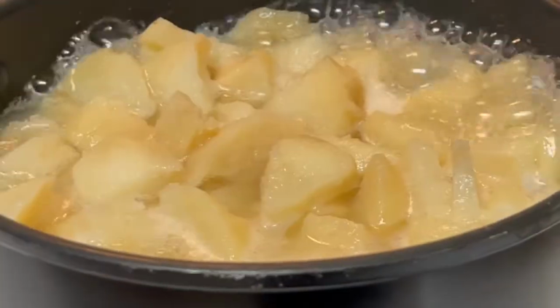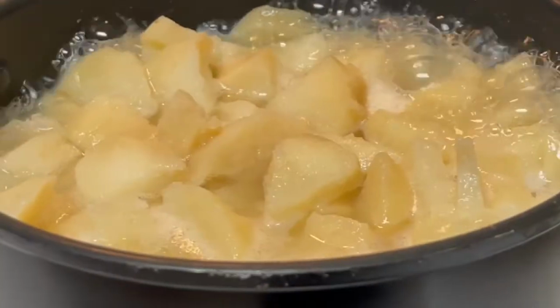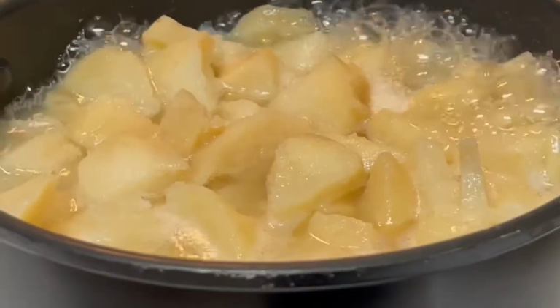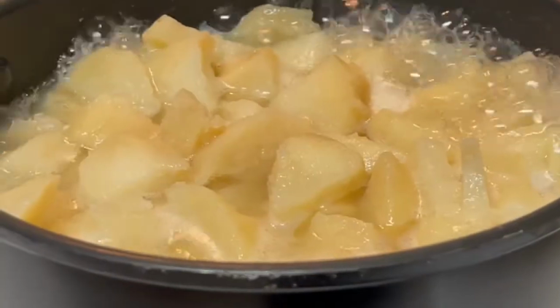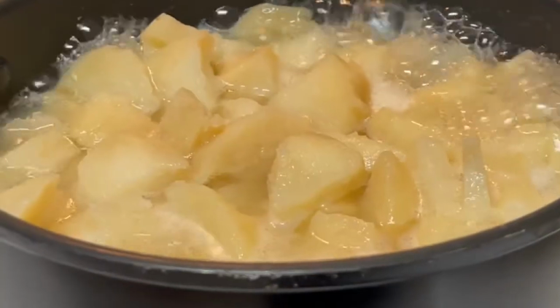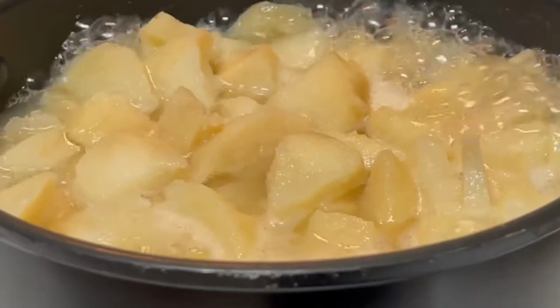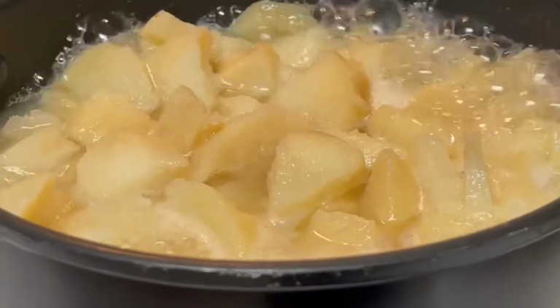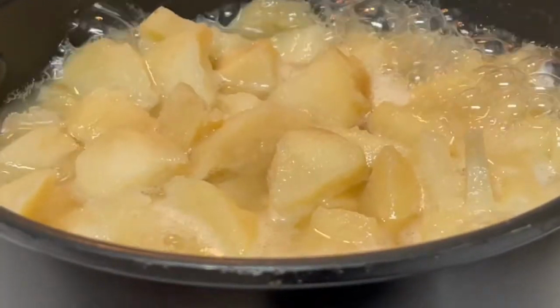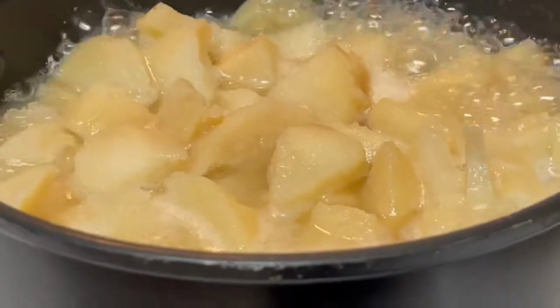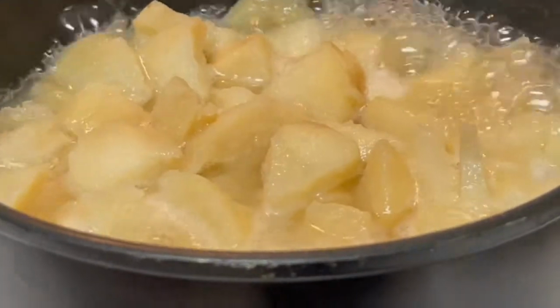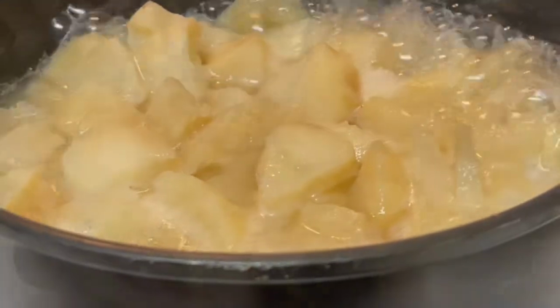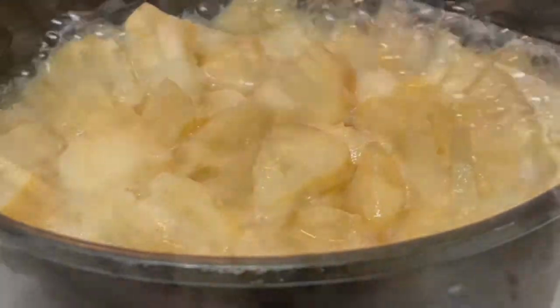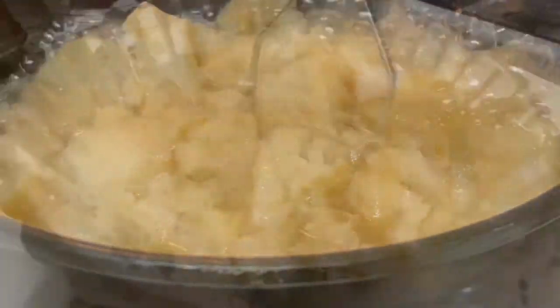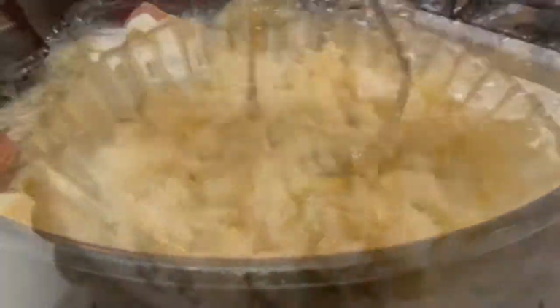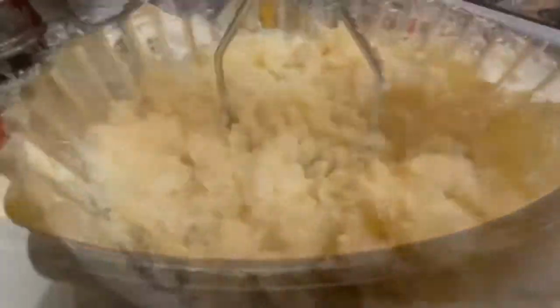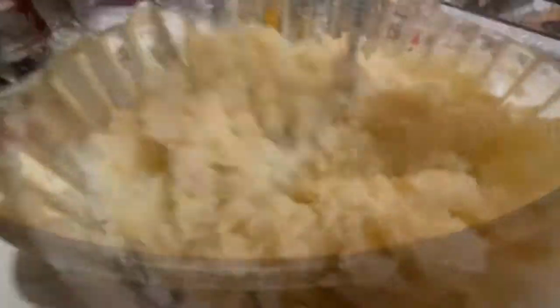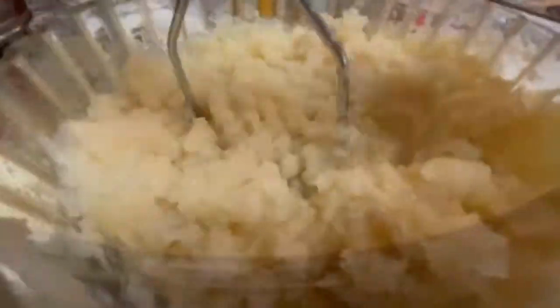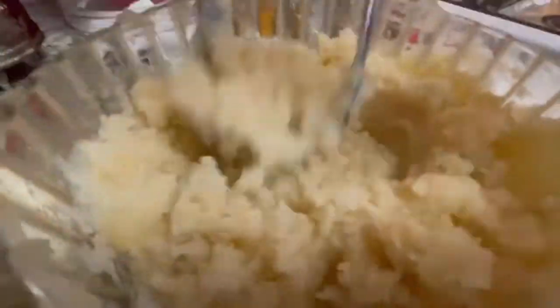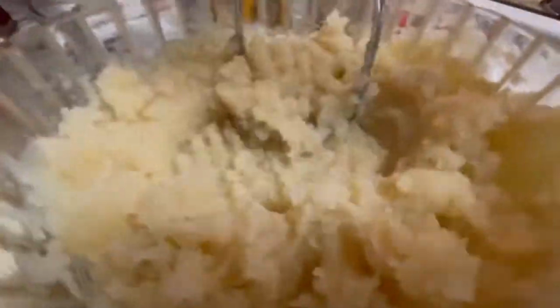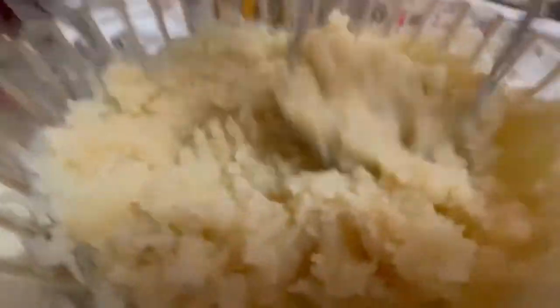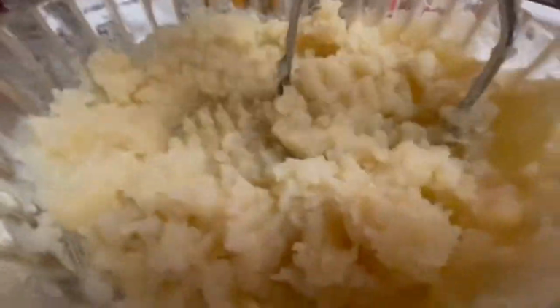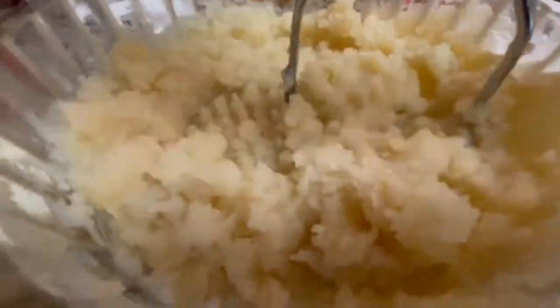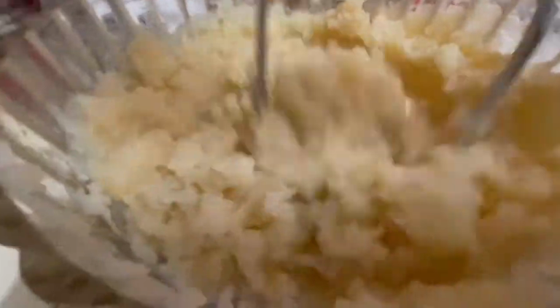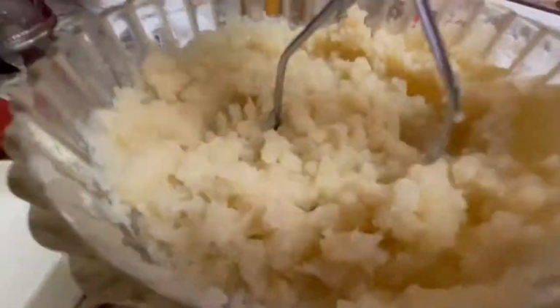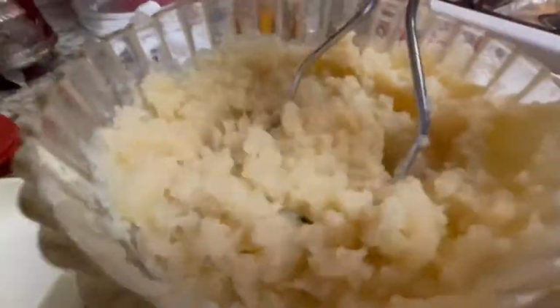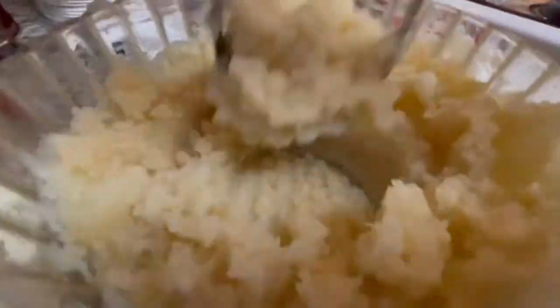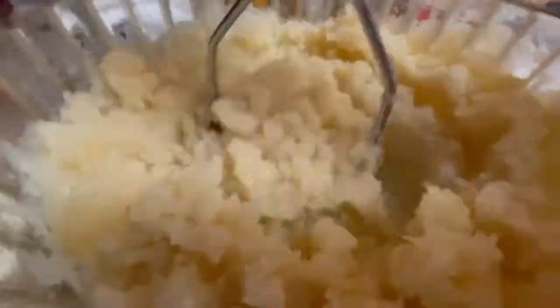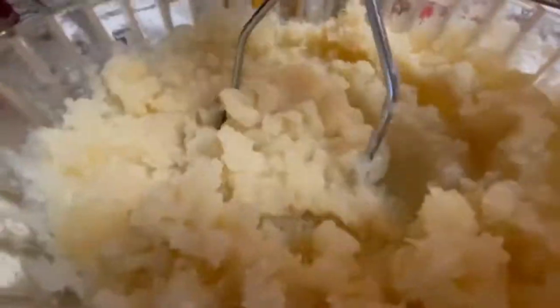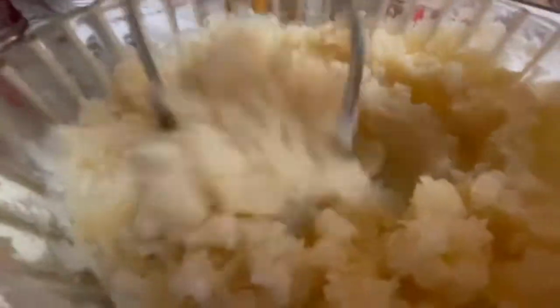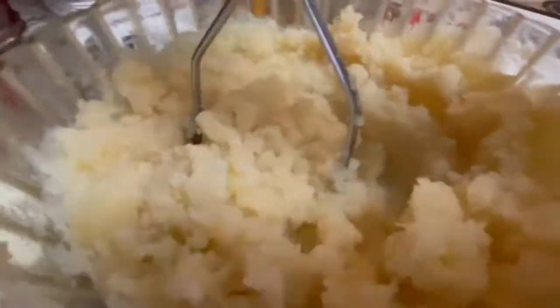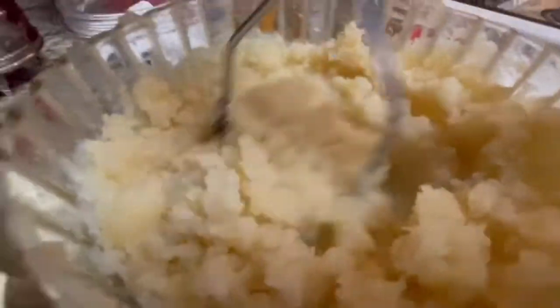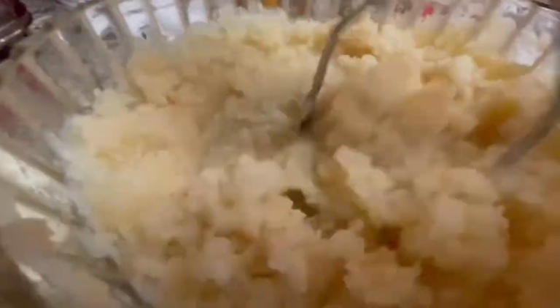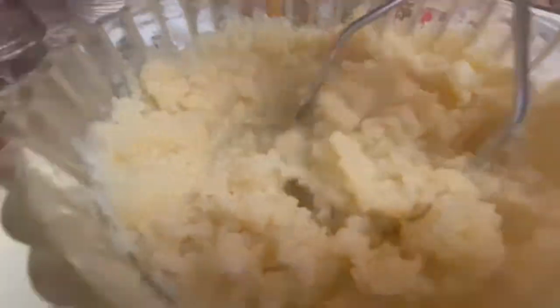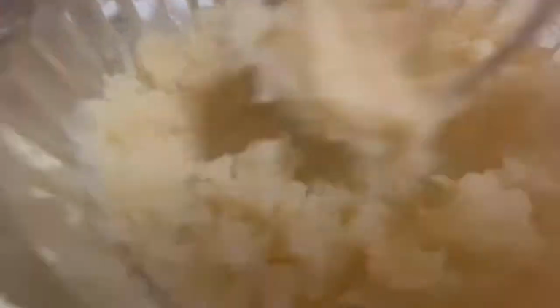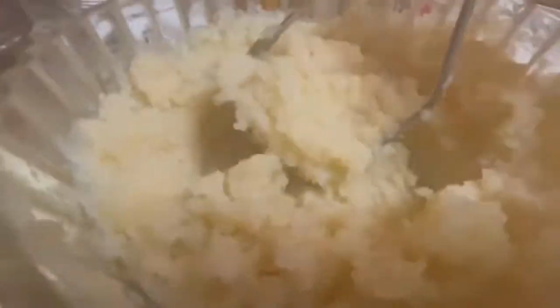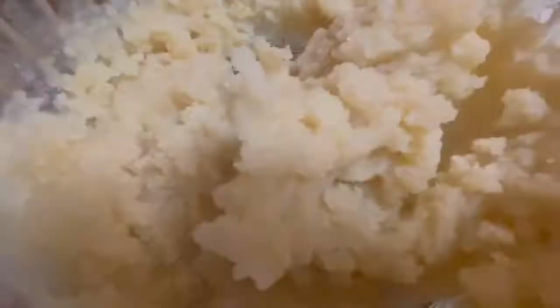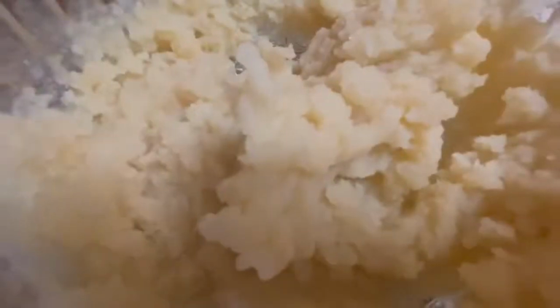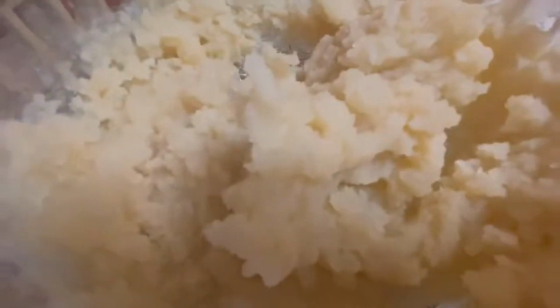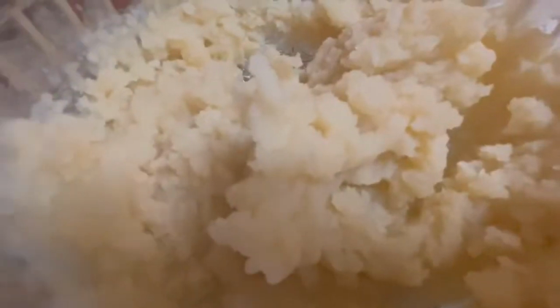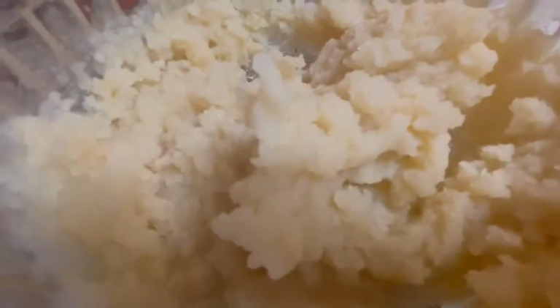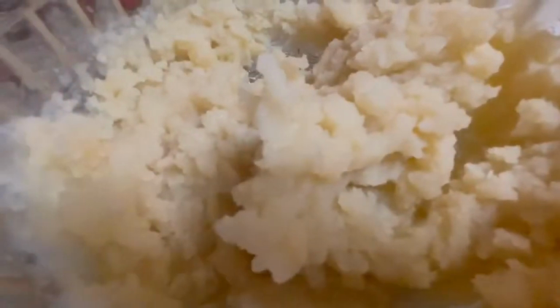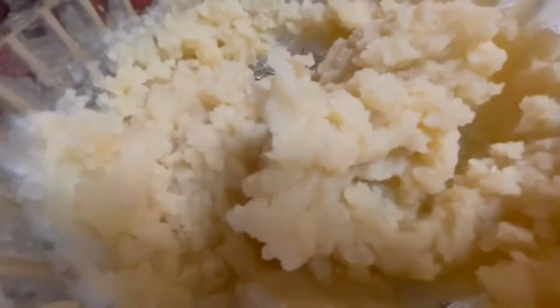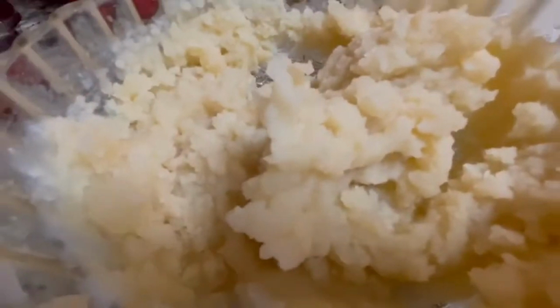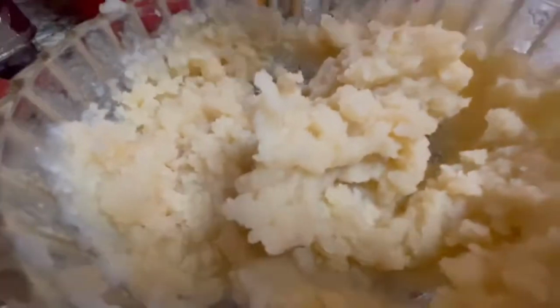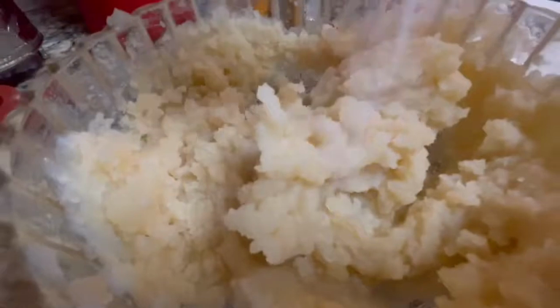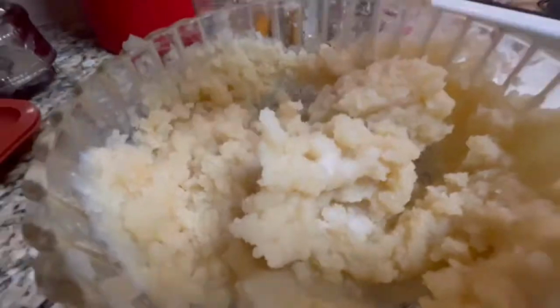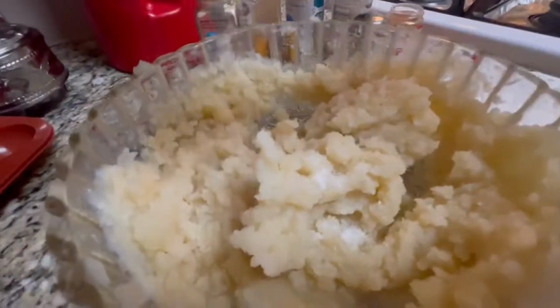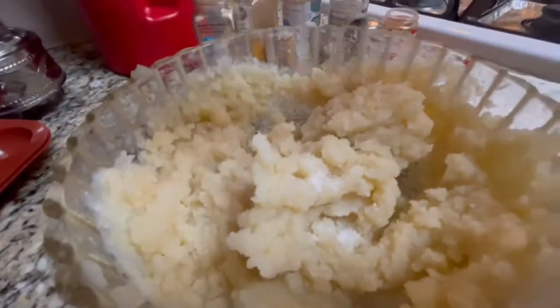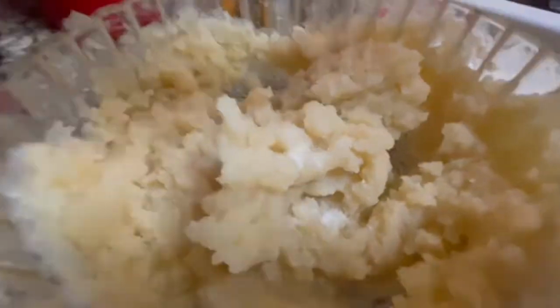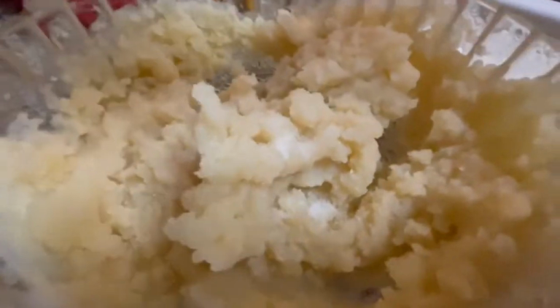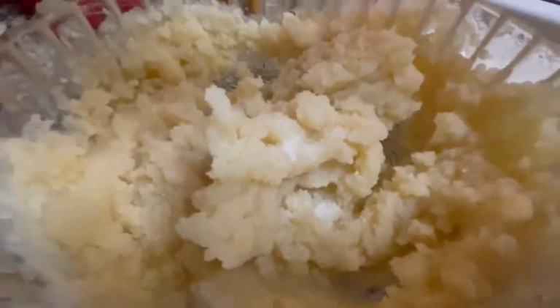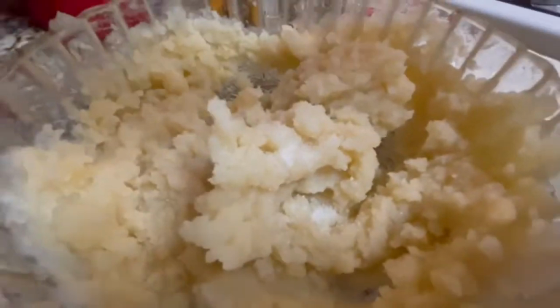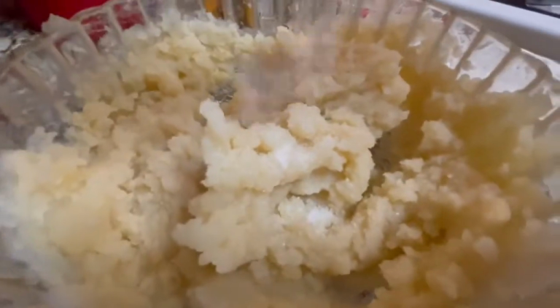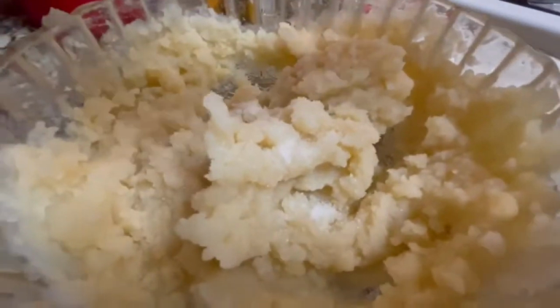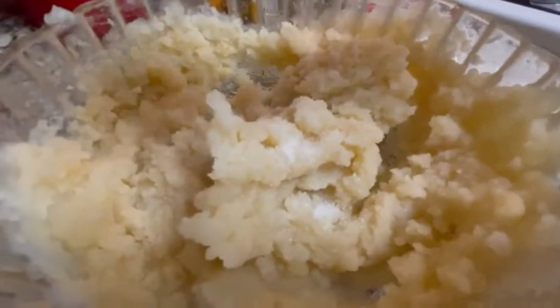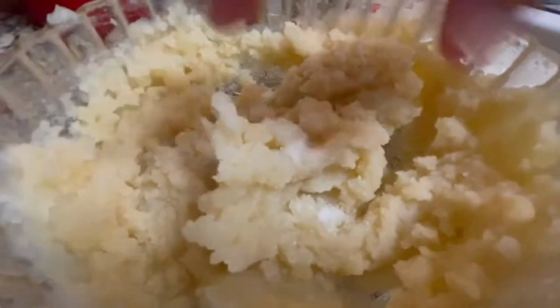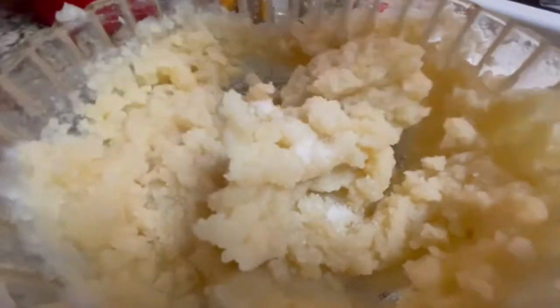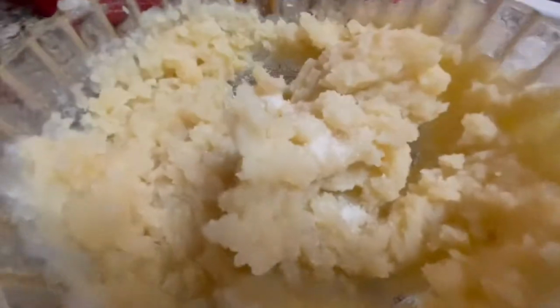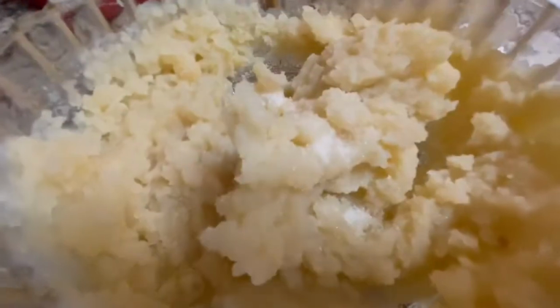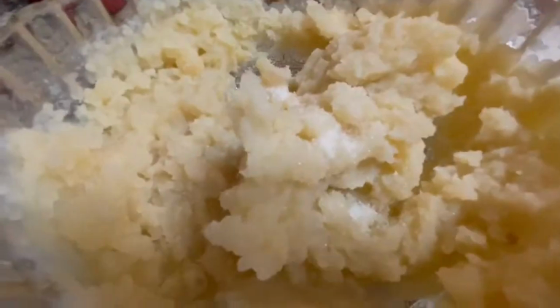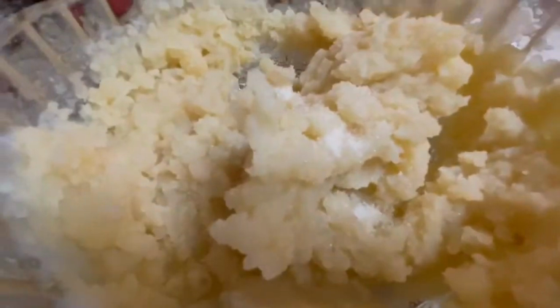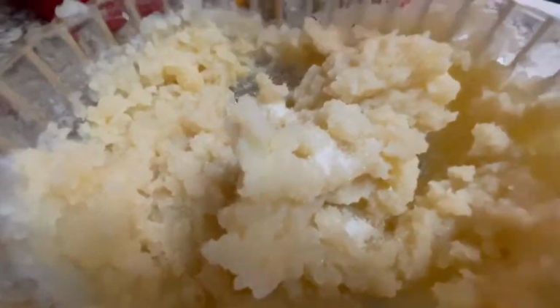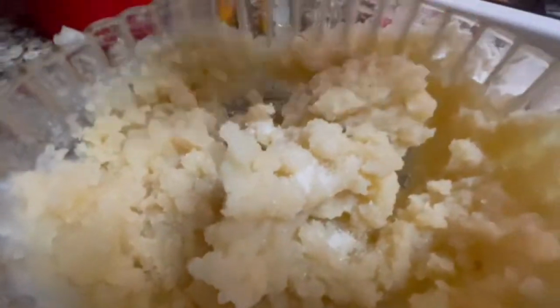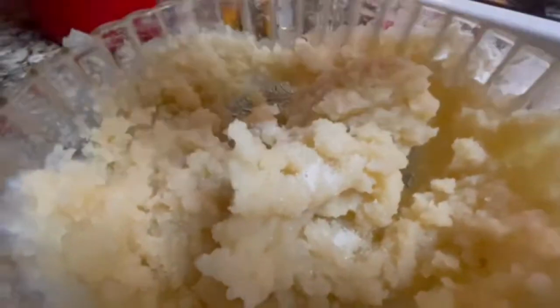First cook the potatoes in slightly salted water, then drain the potatoes and mash them.